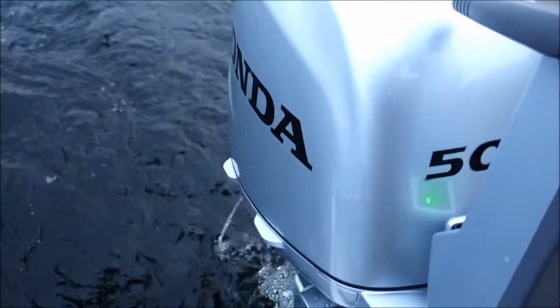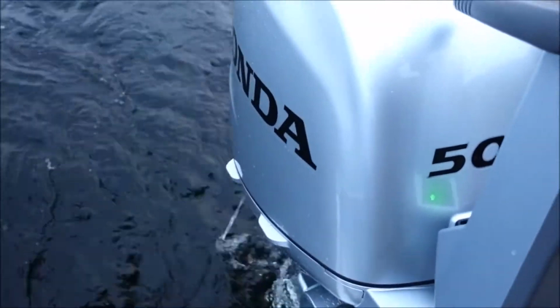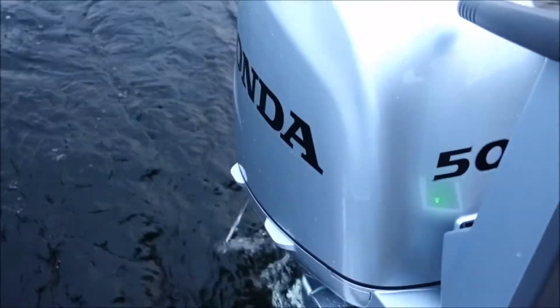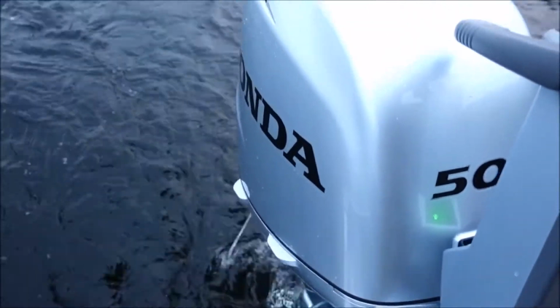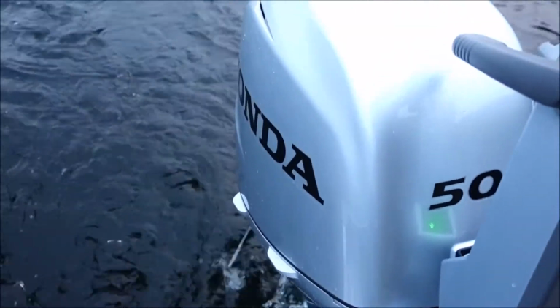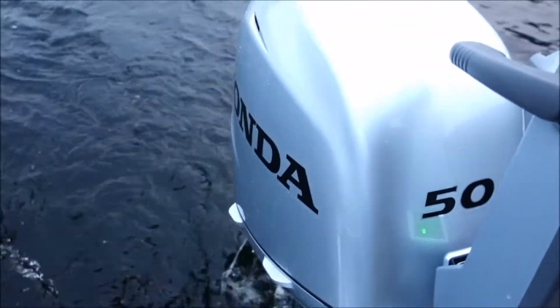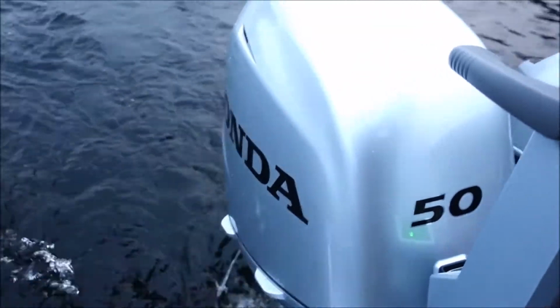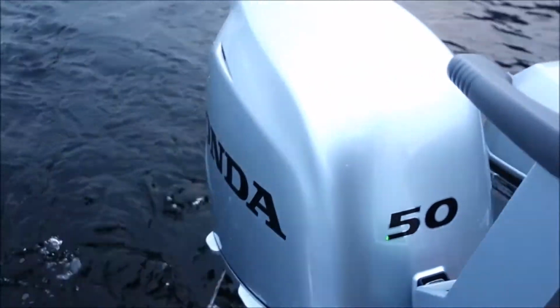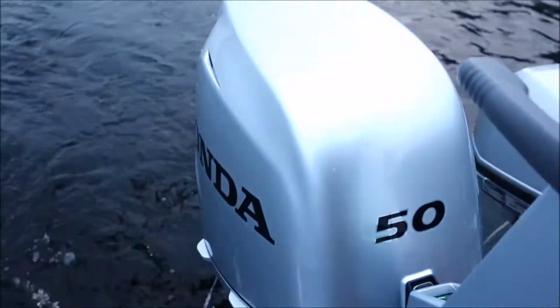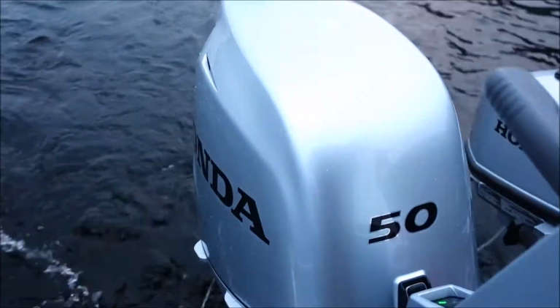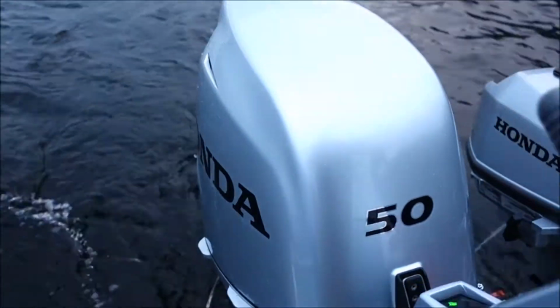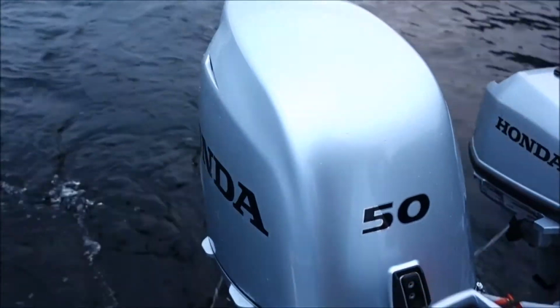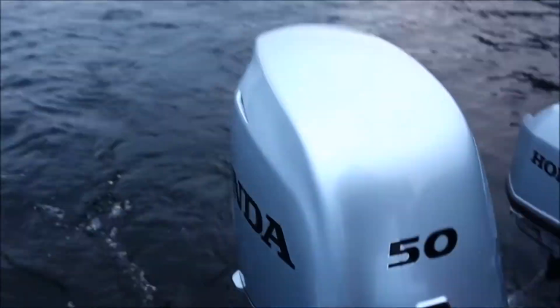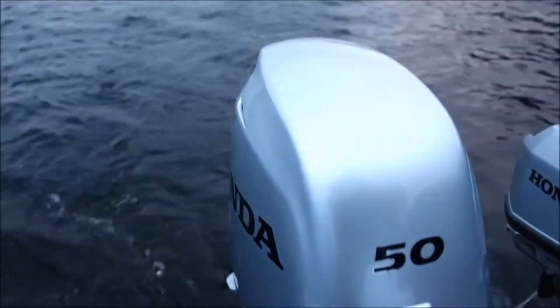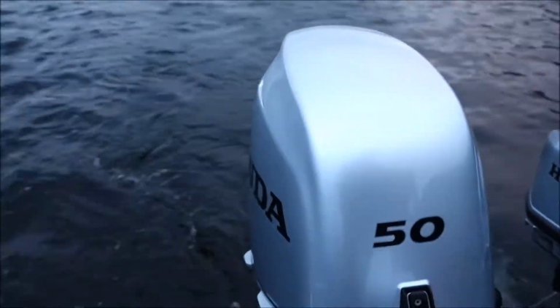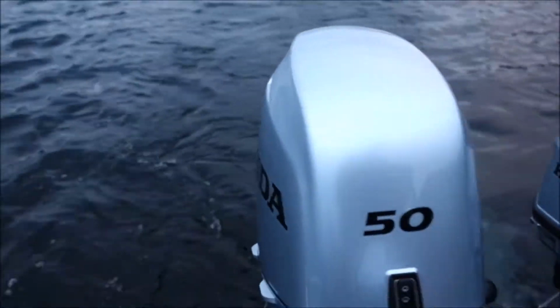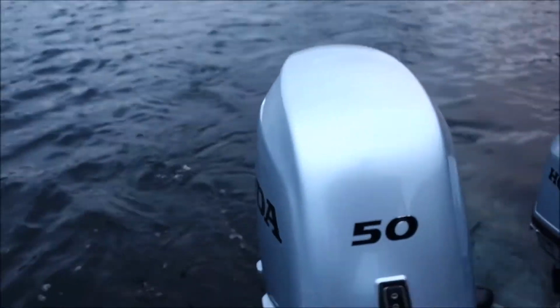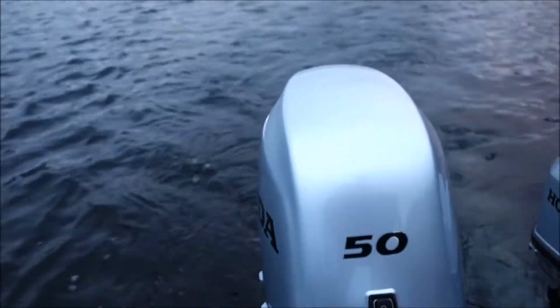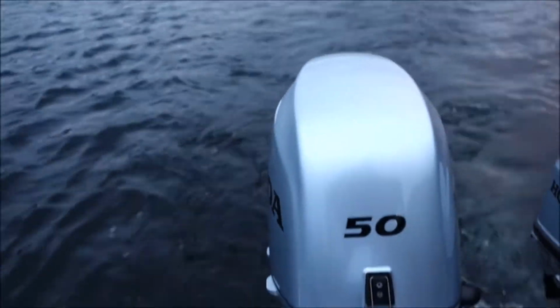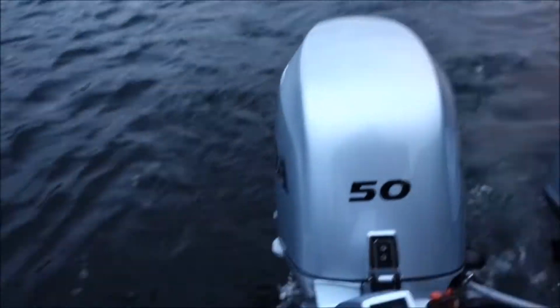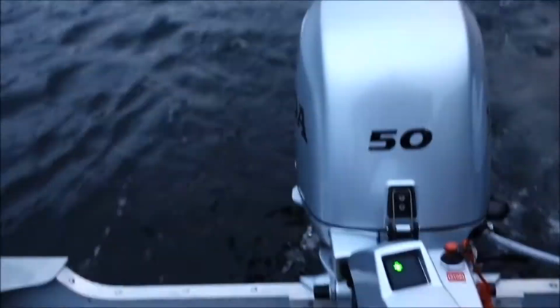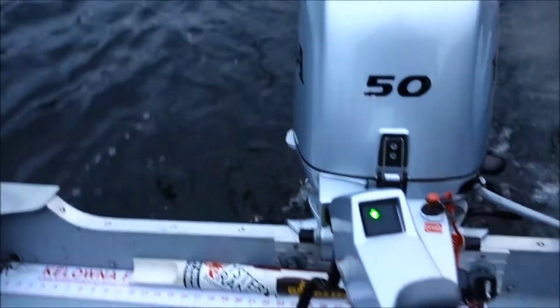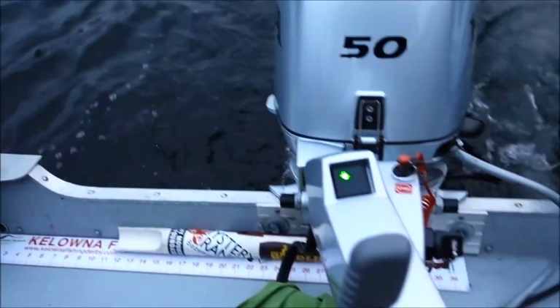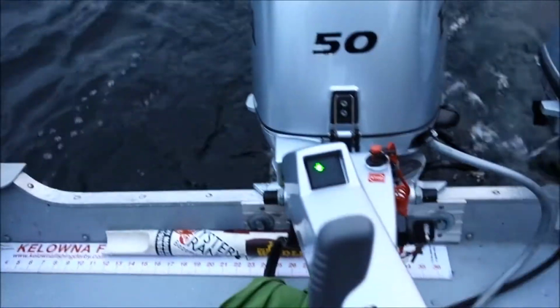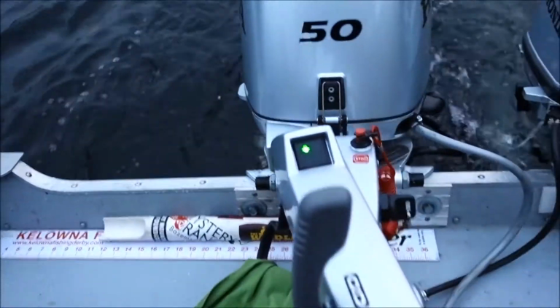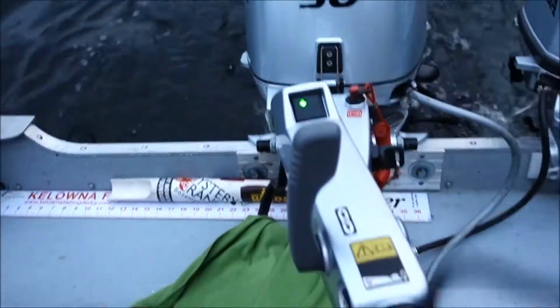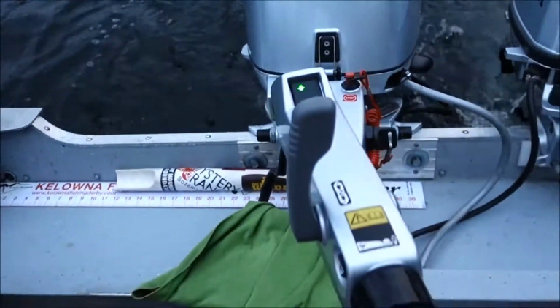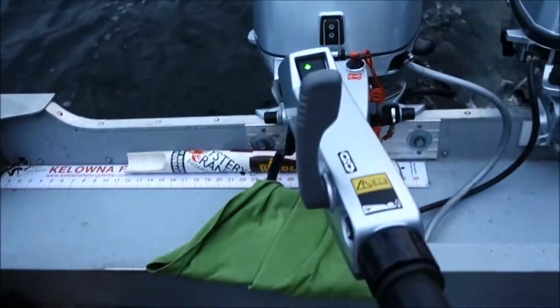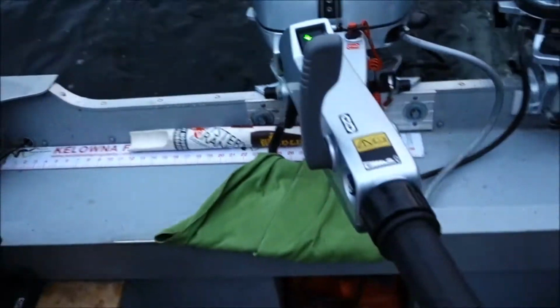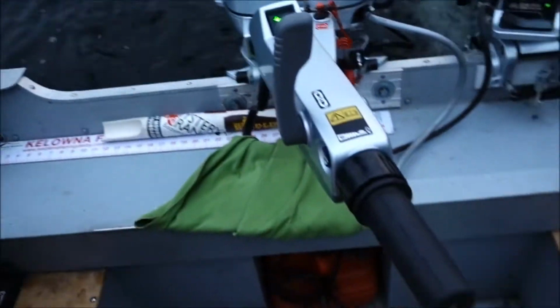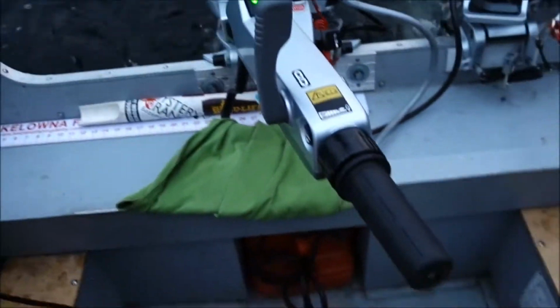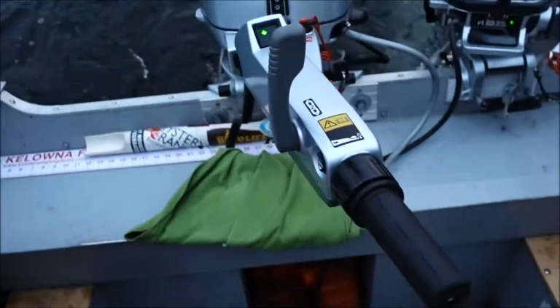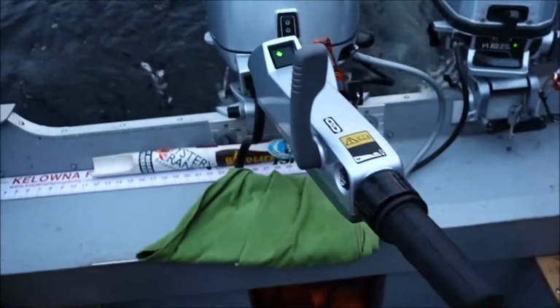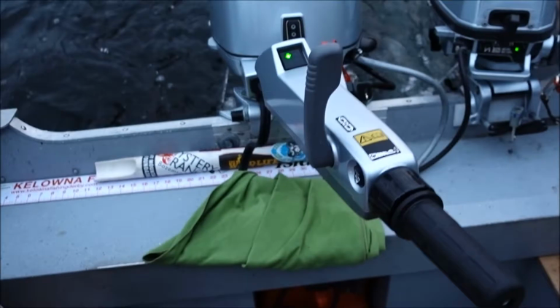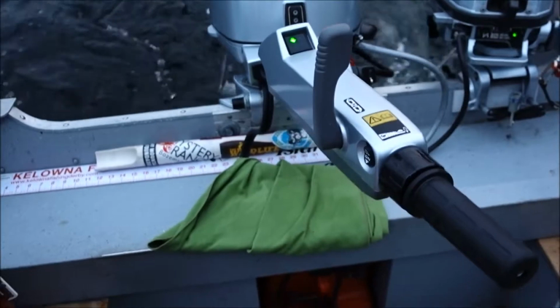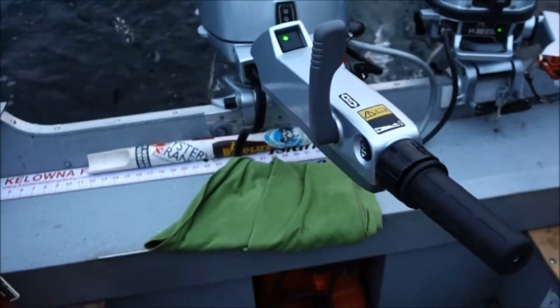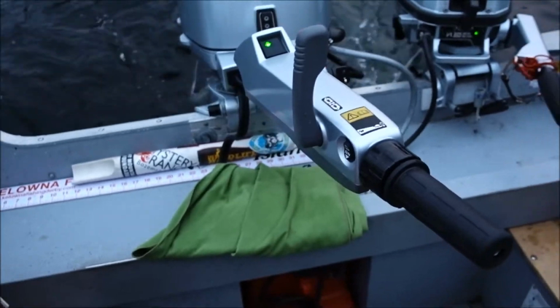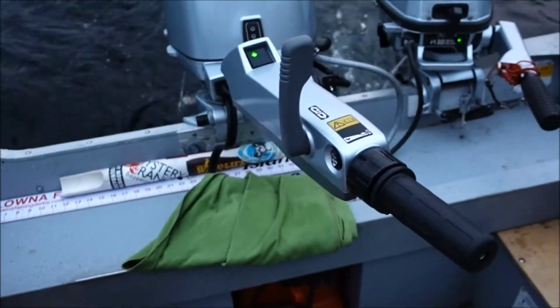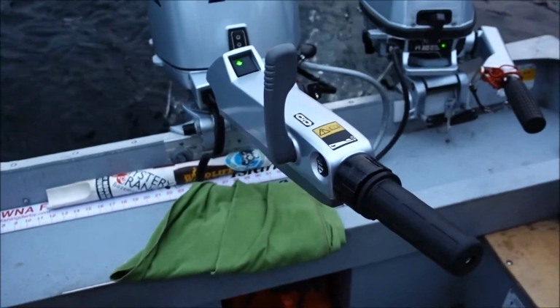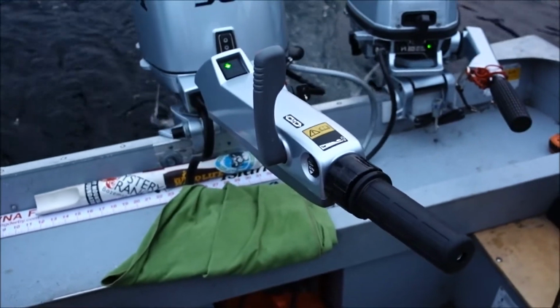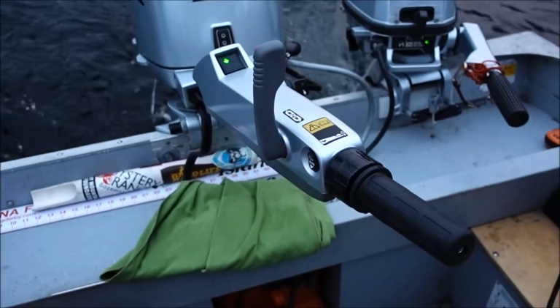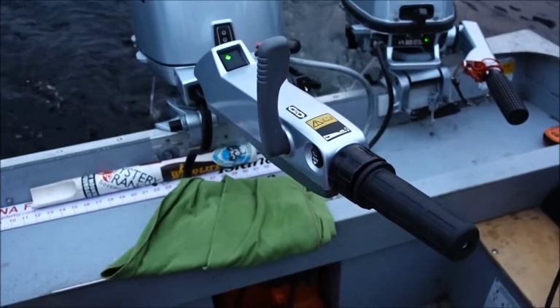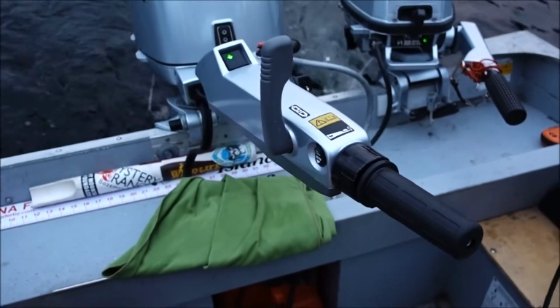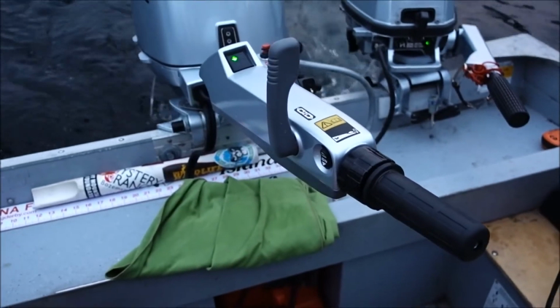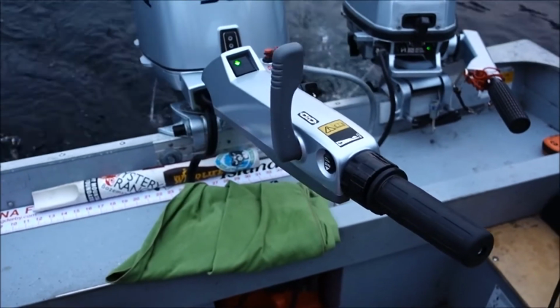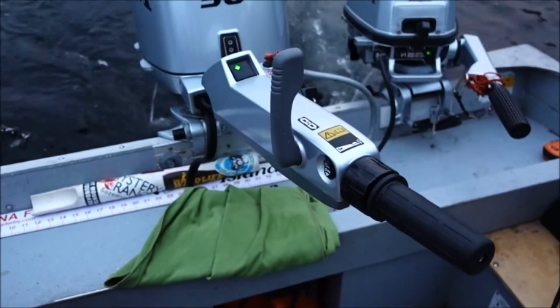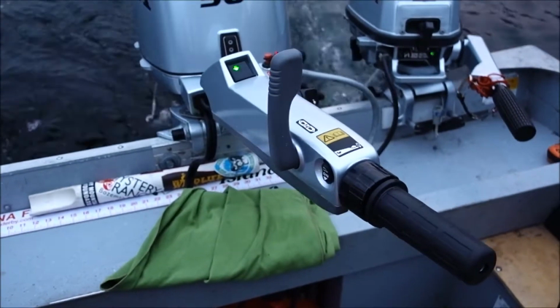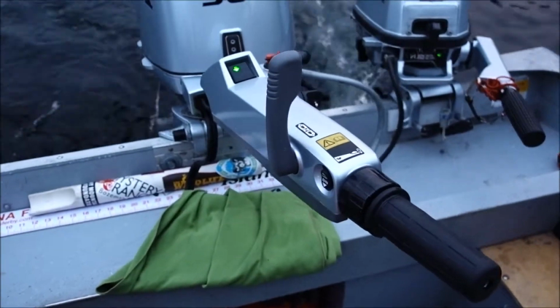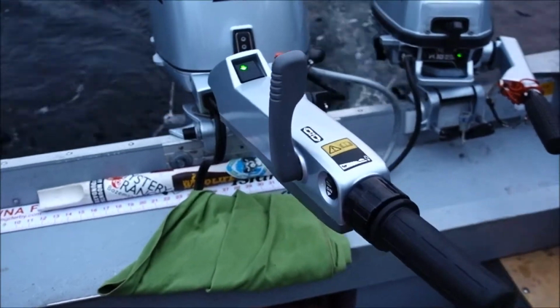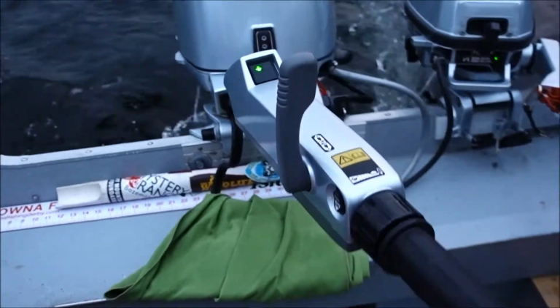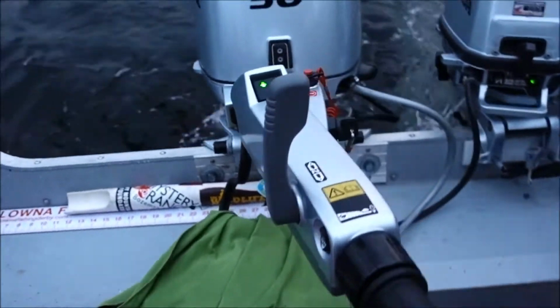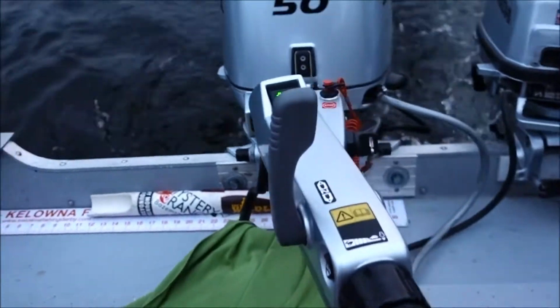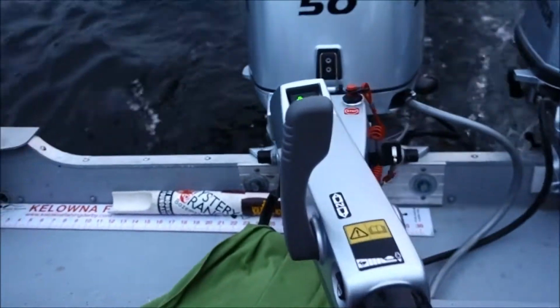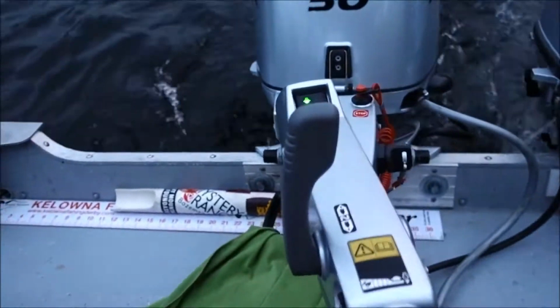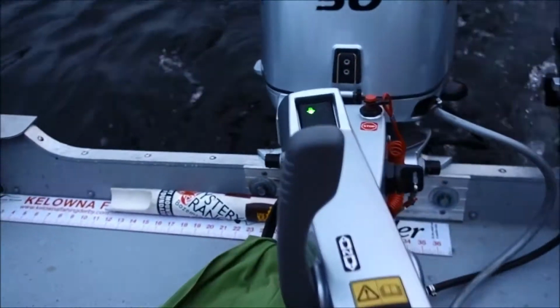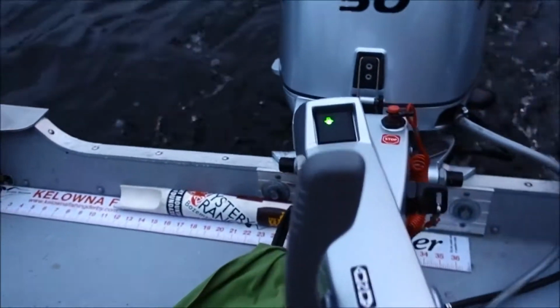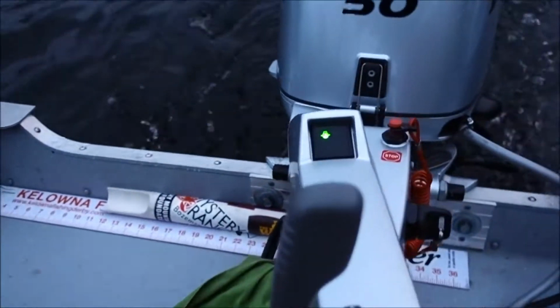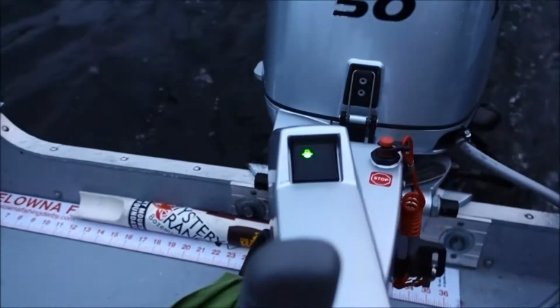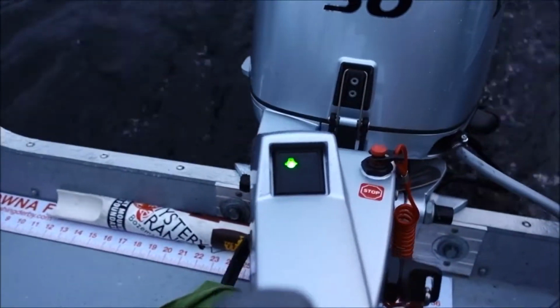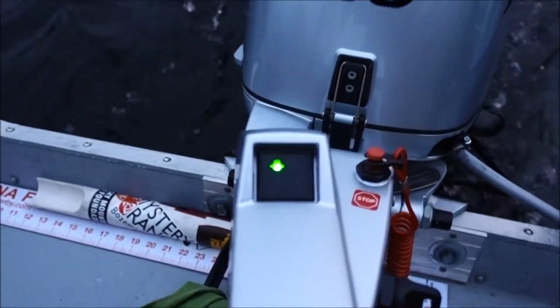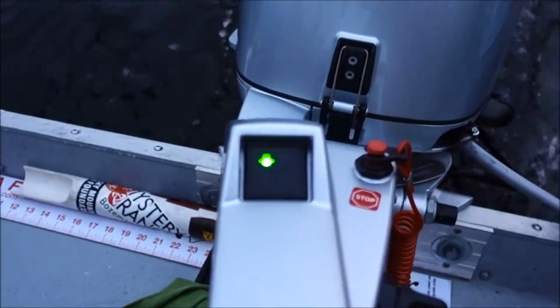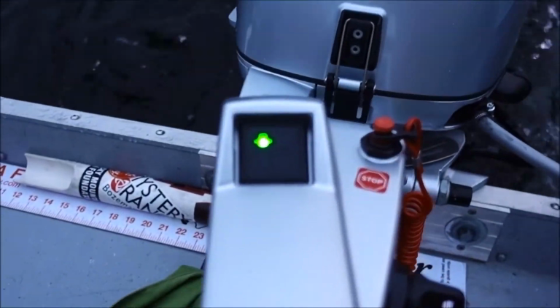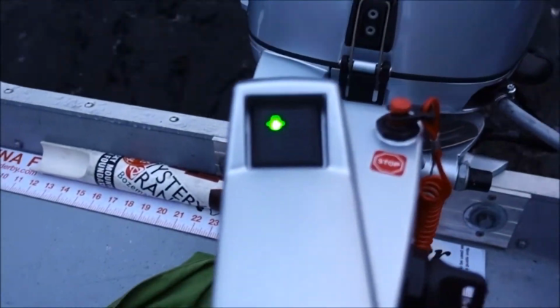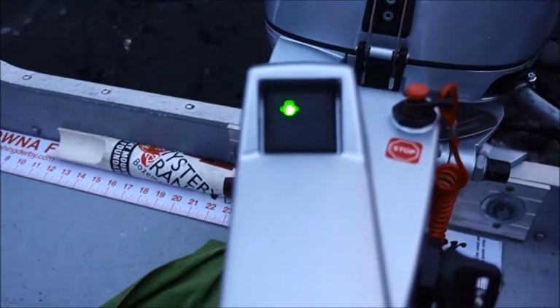I'll just give a quick view of the motor — the tiller handle and the control panel.